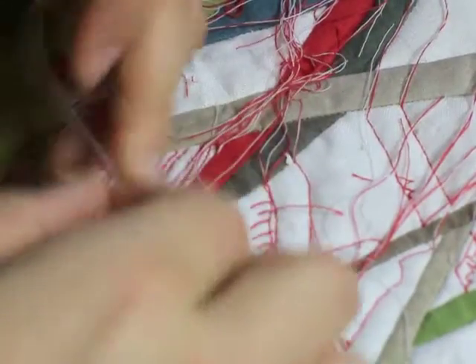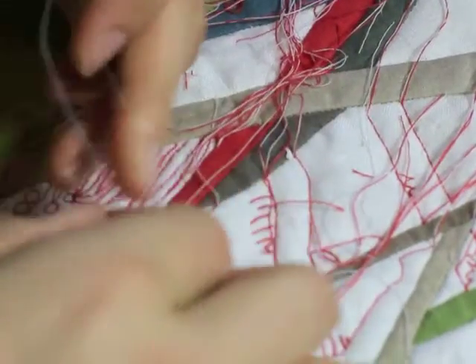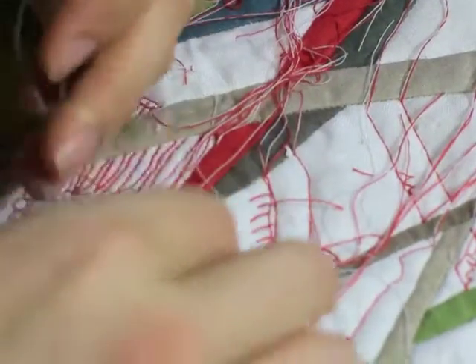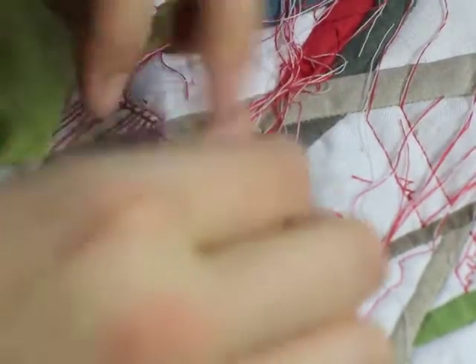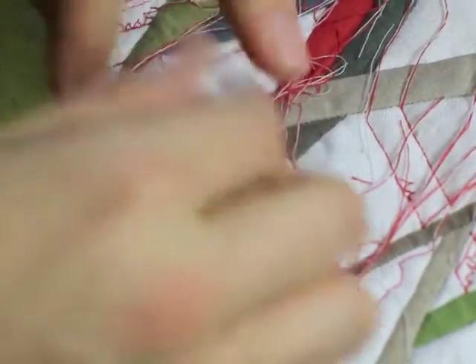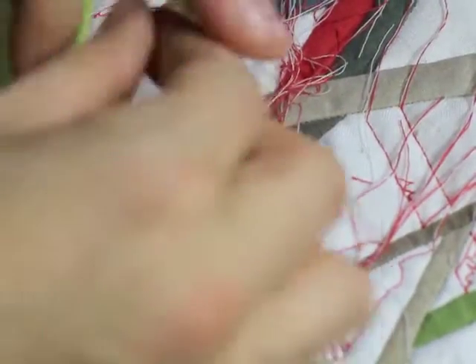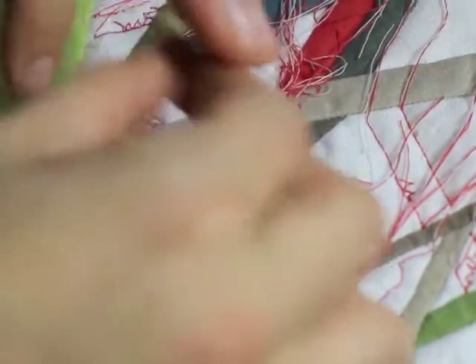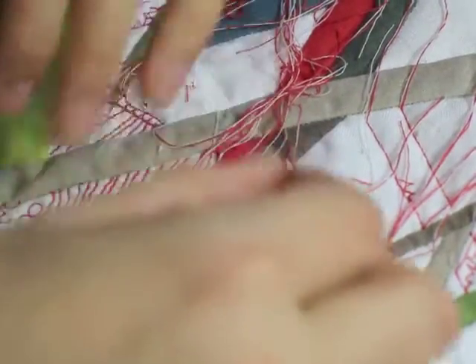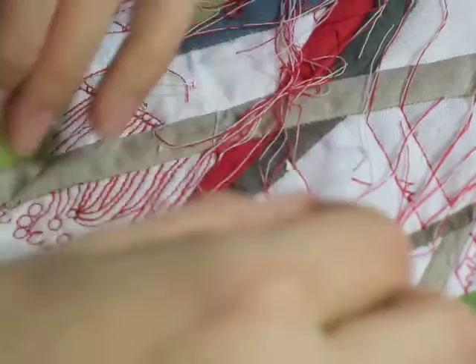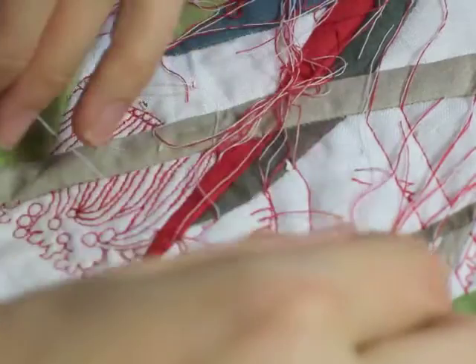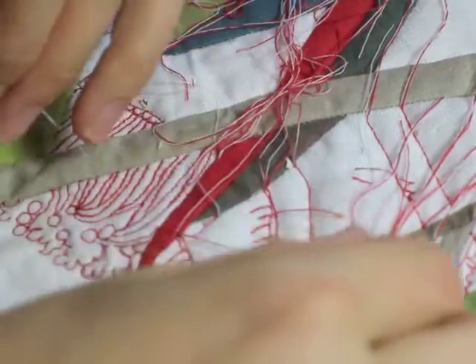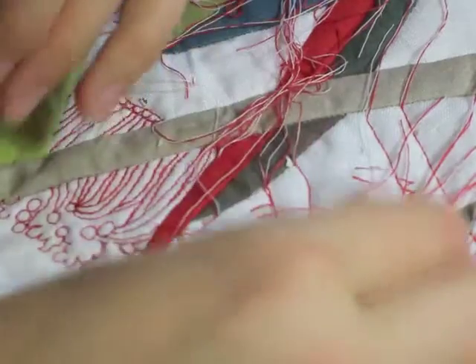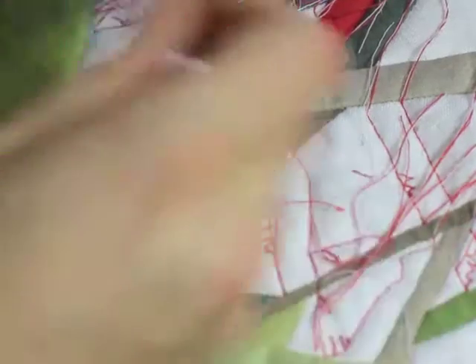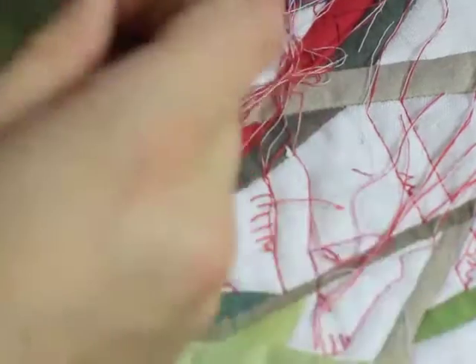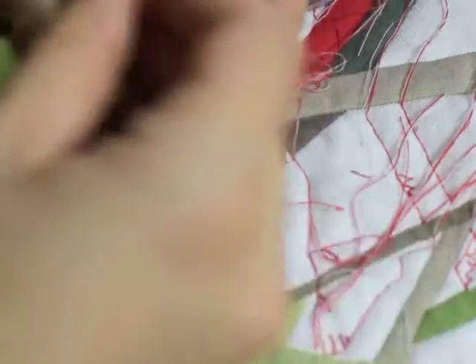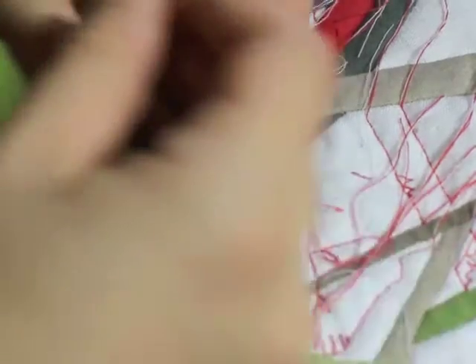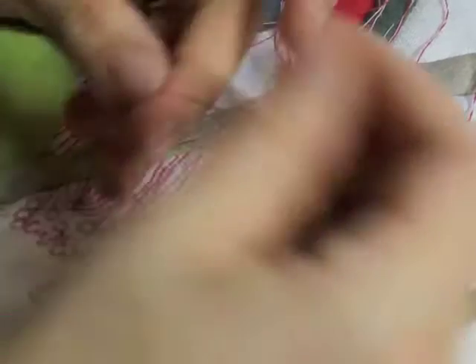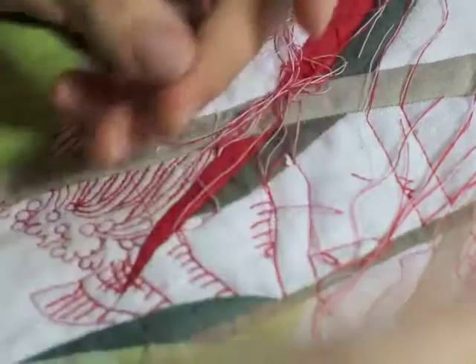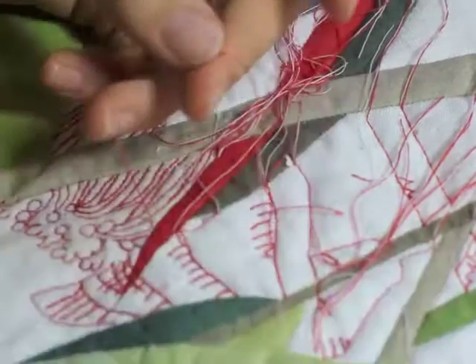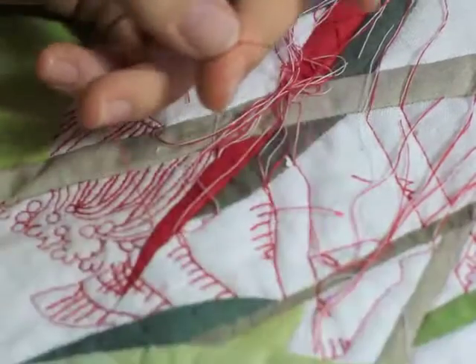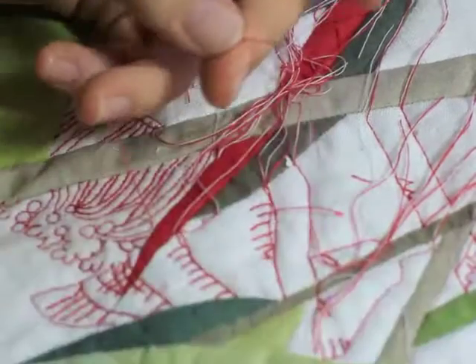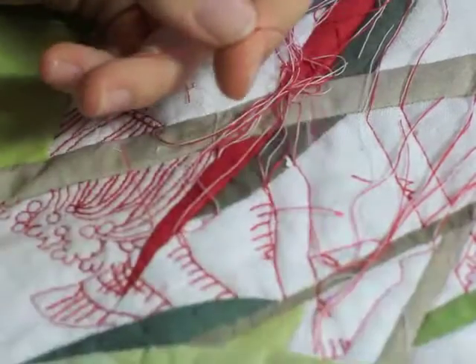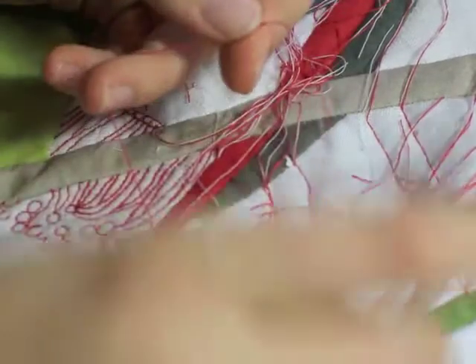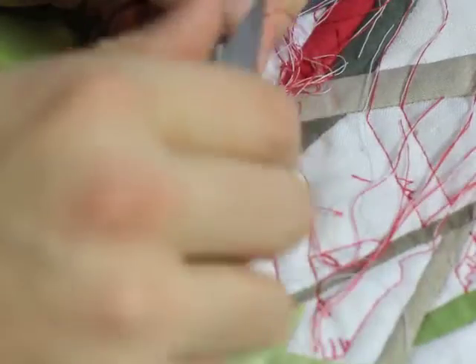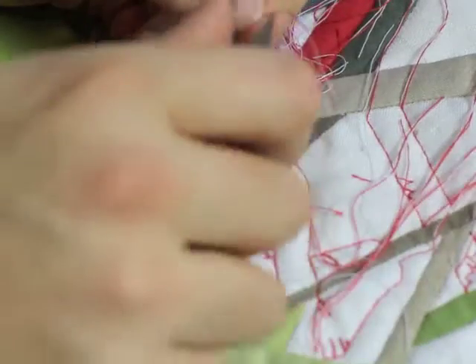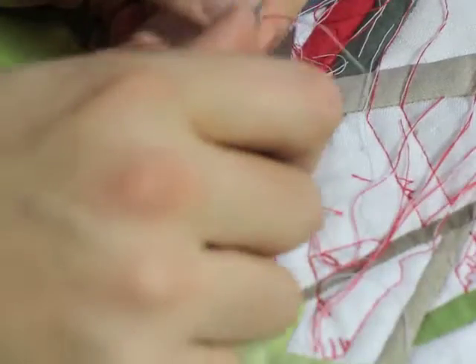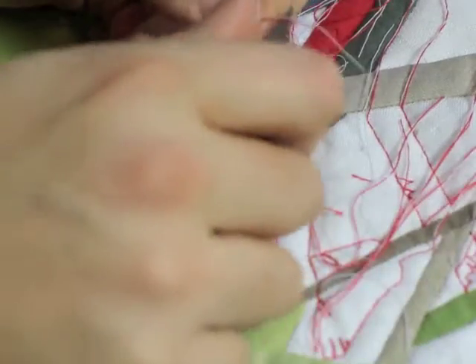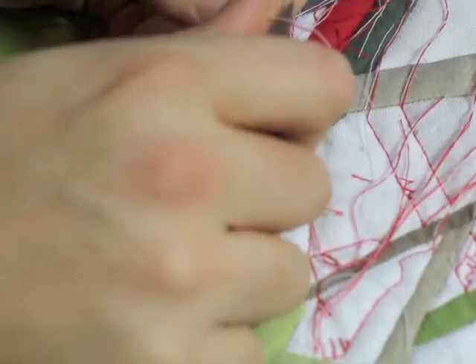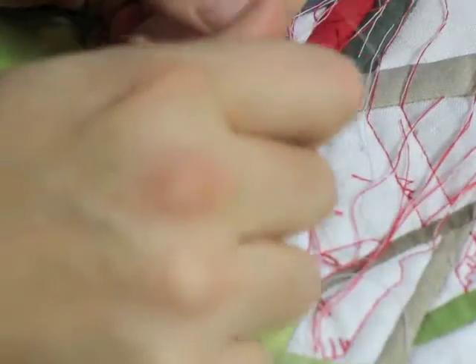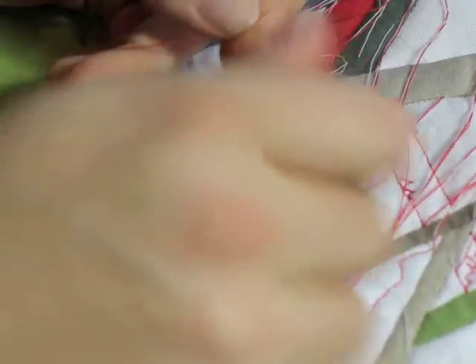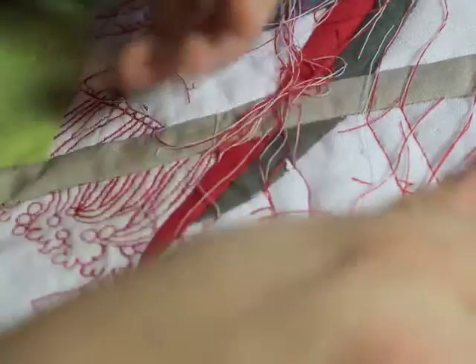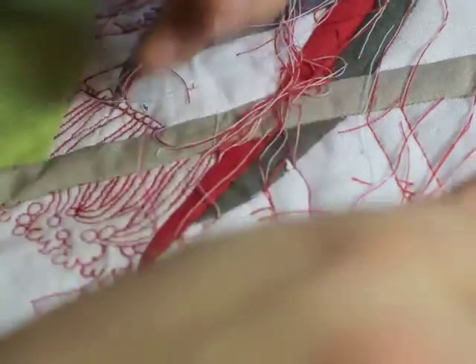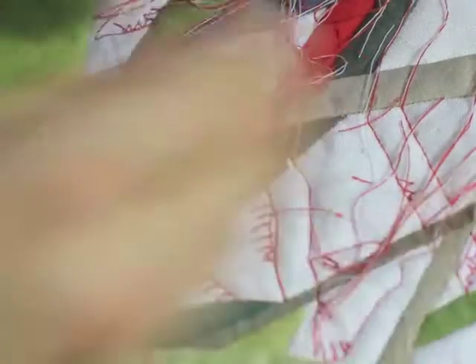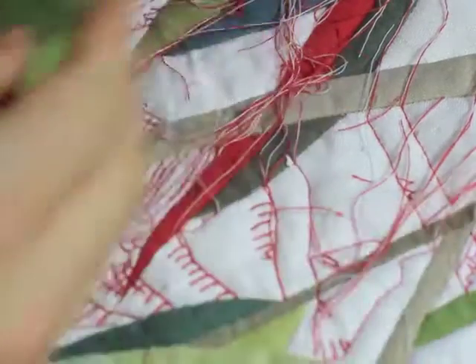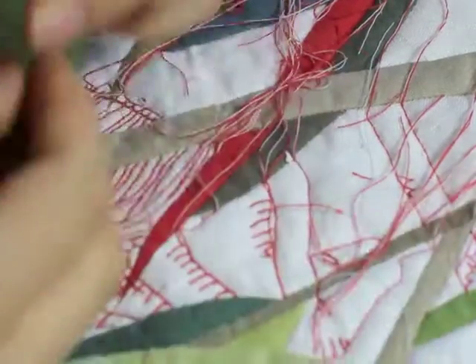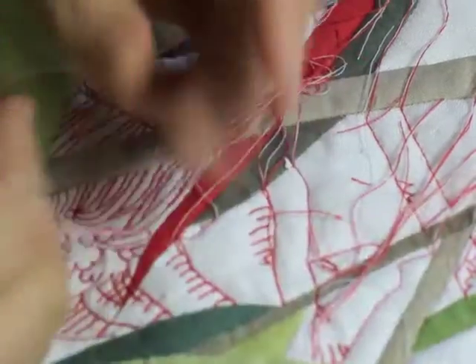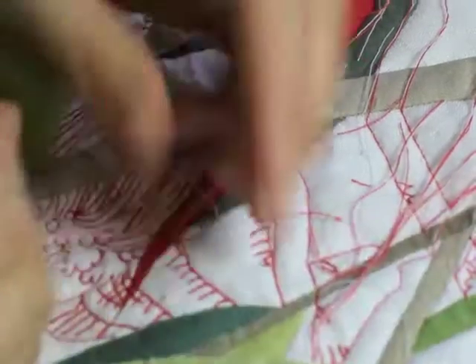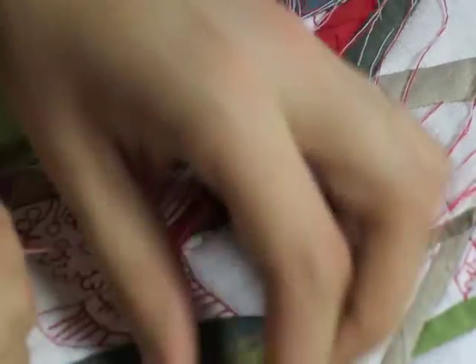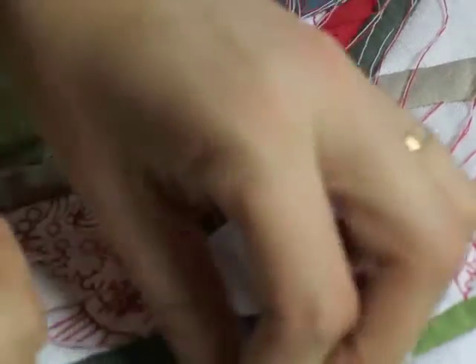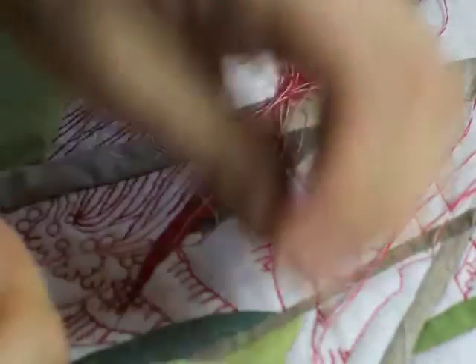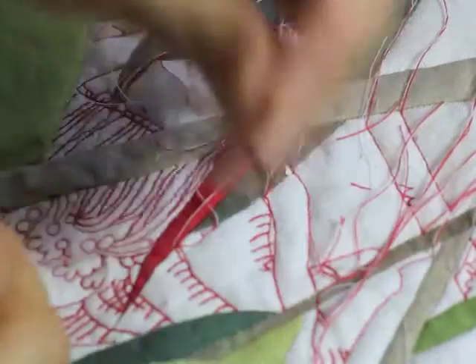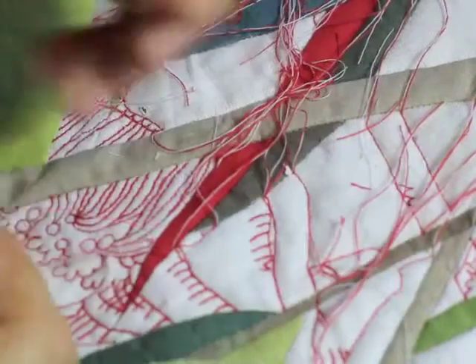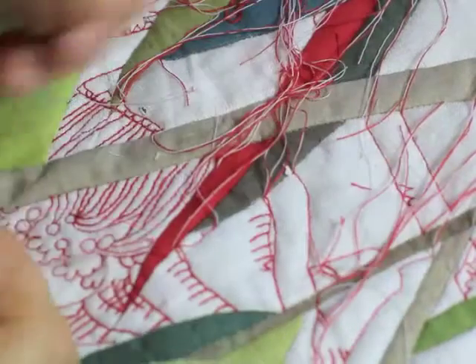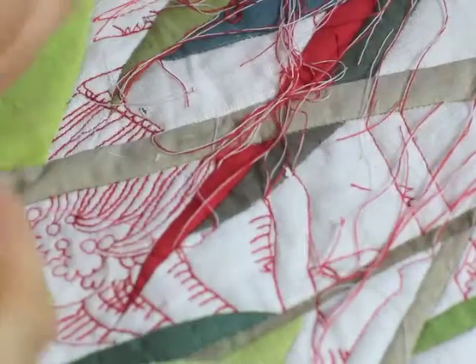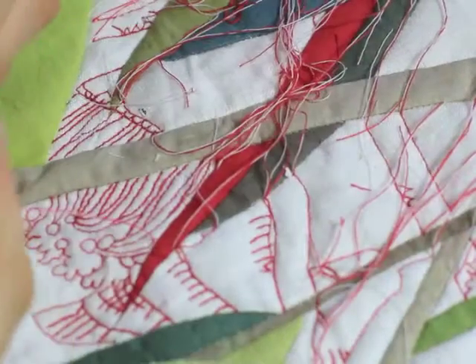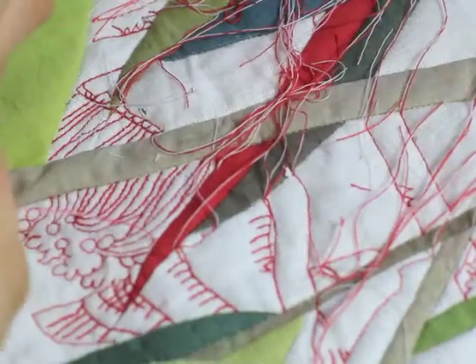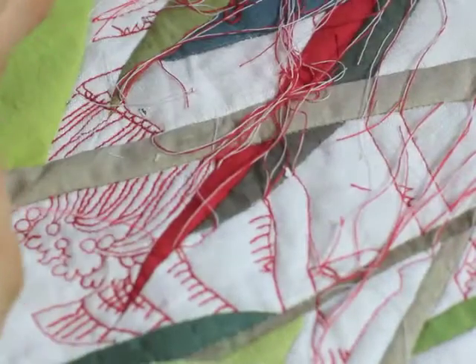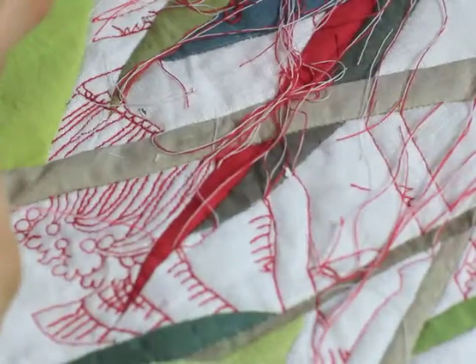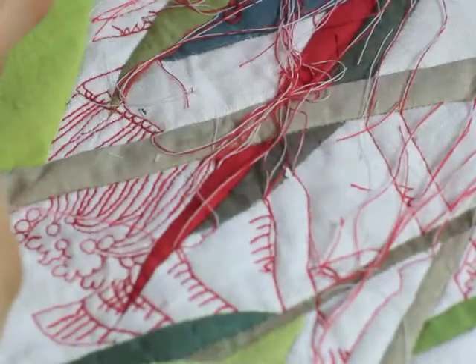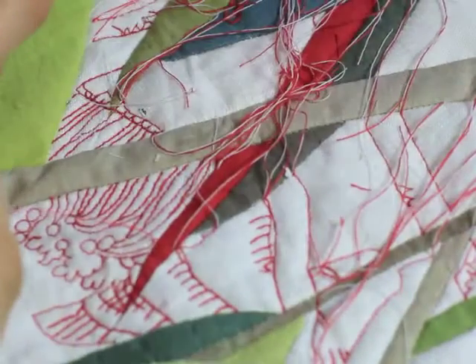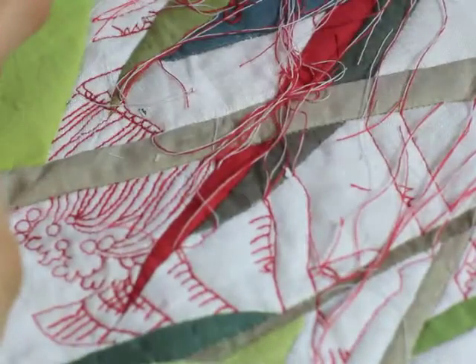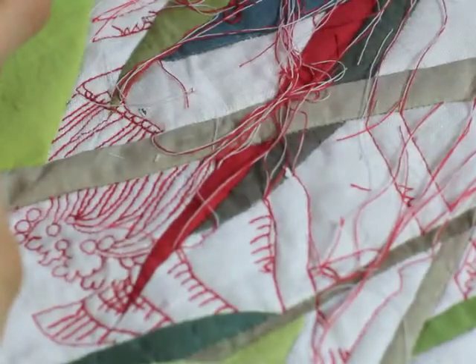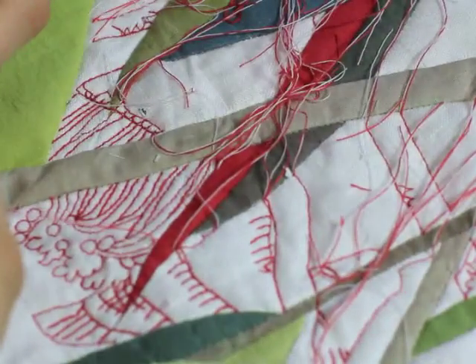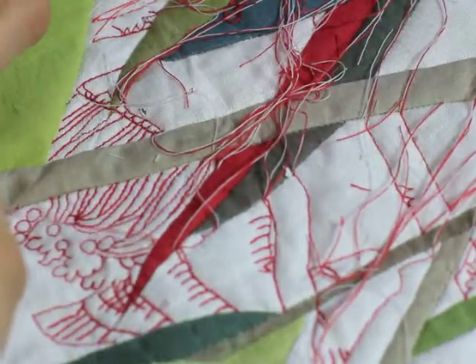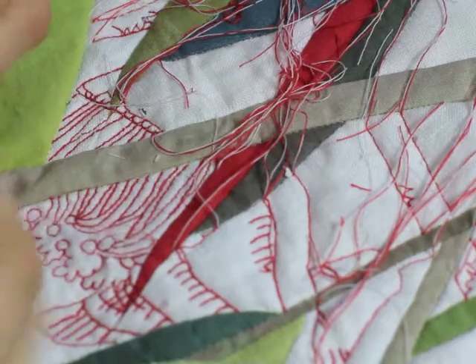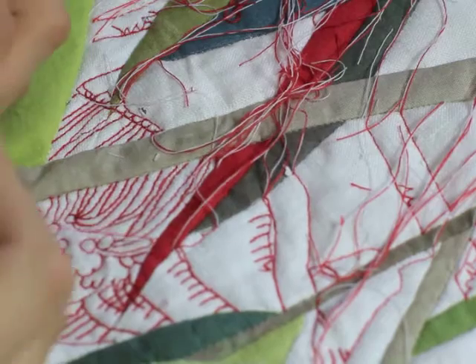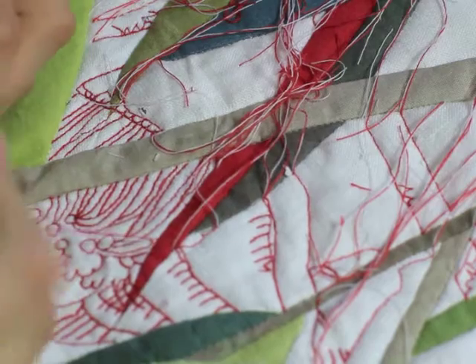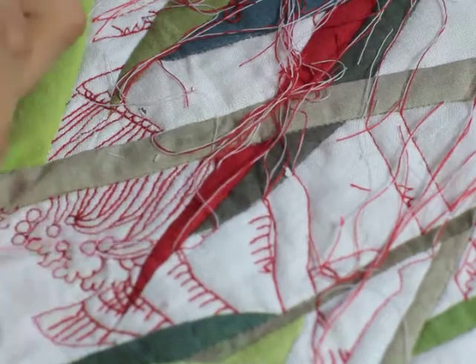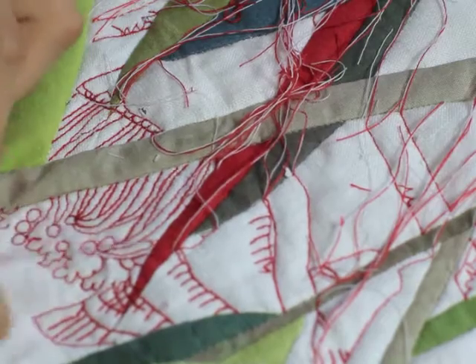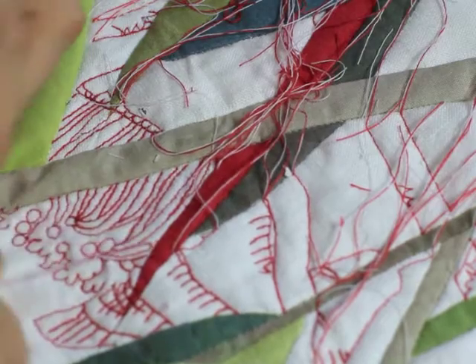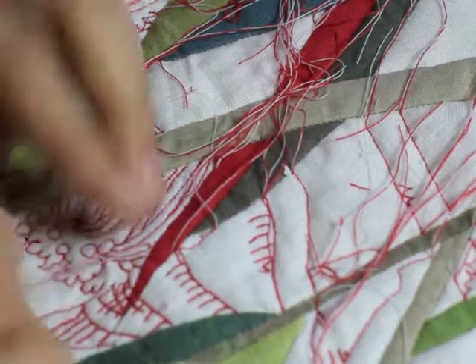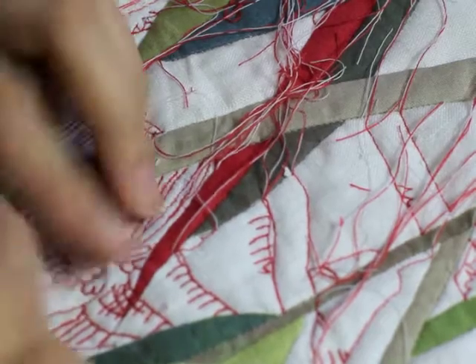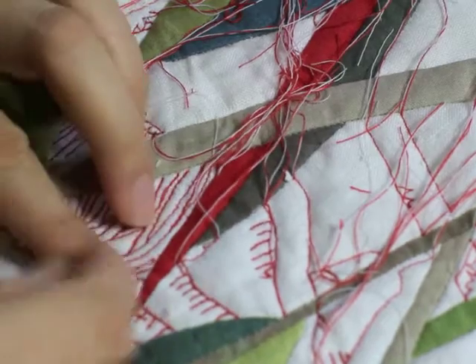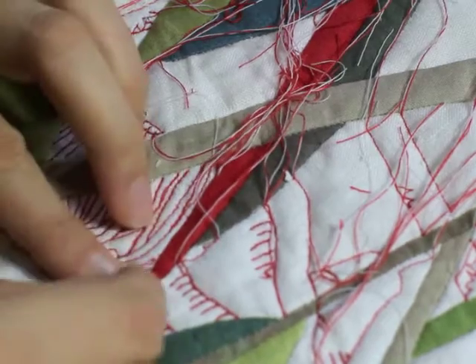Each pair of threads is tied with a granny knot, threaded onto a needle and then buried between the layers of the quilt.